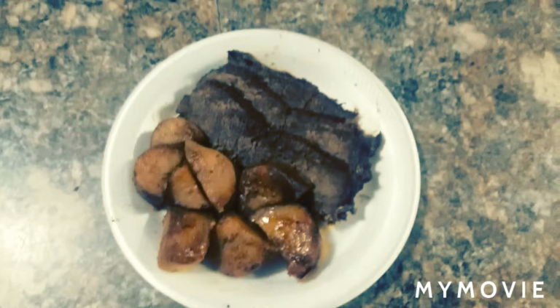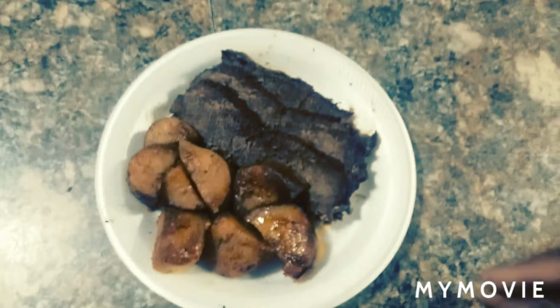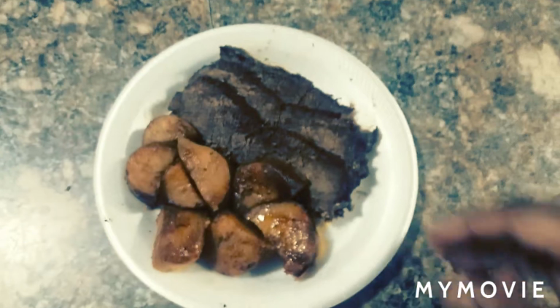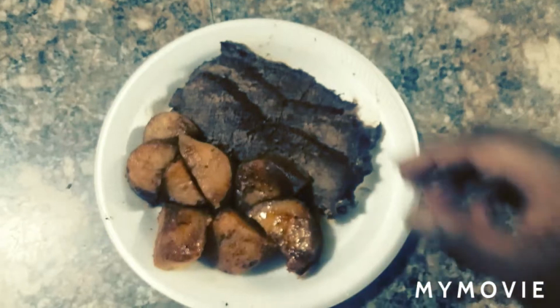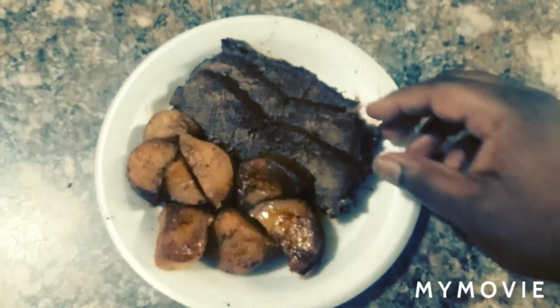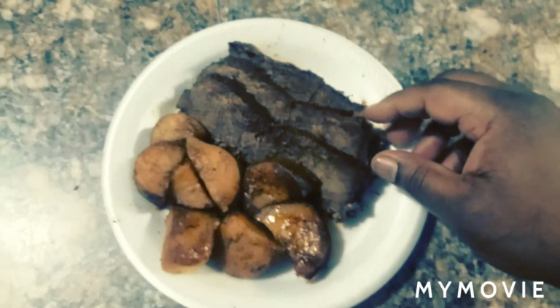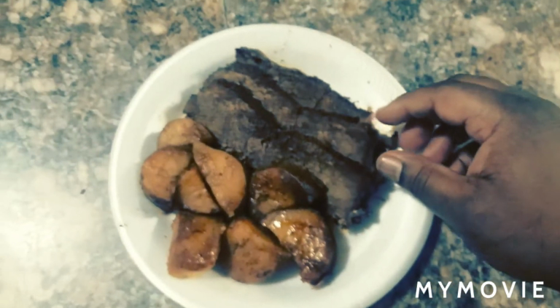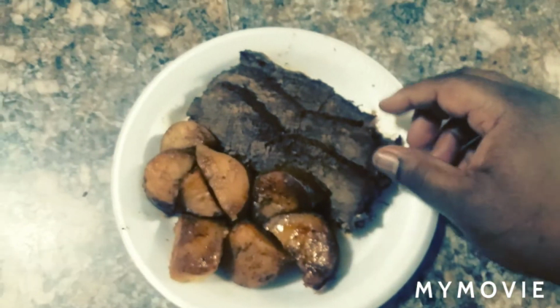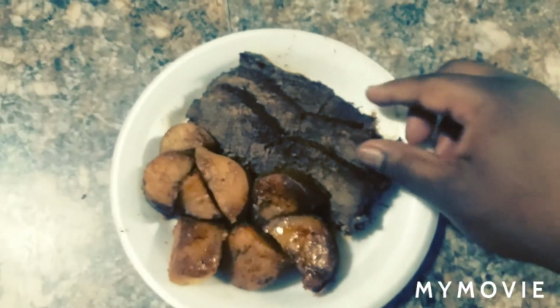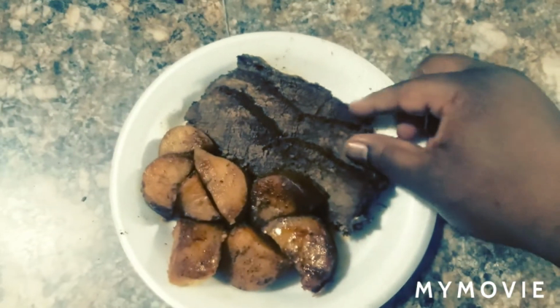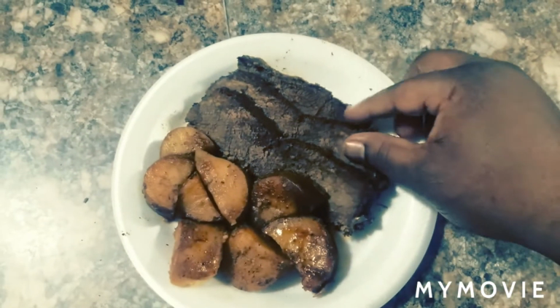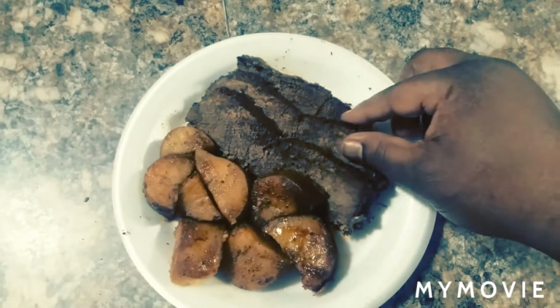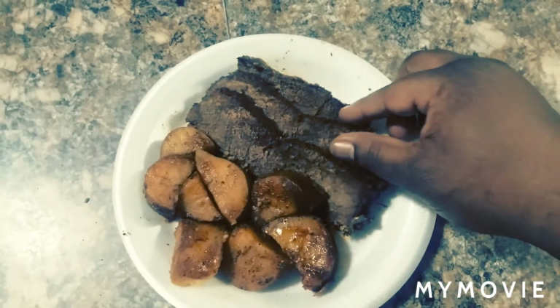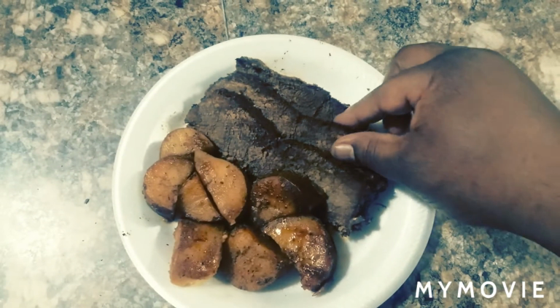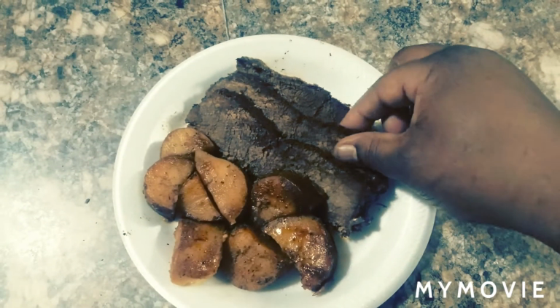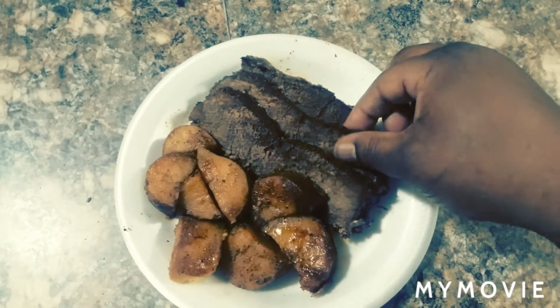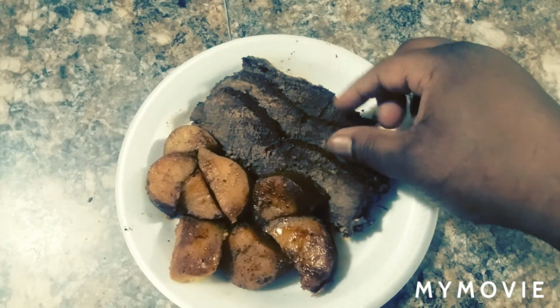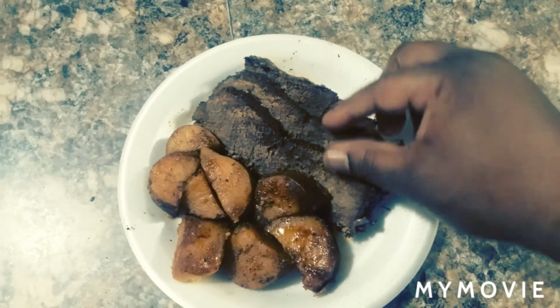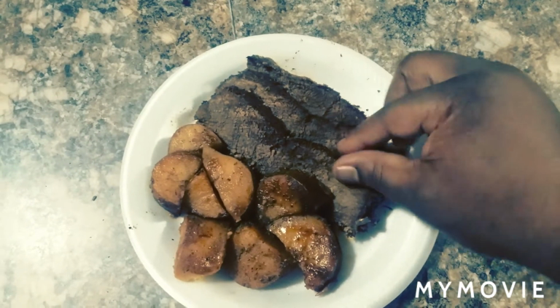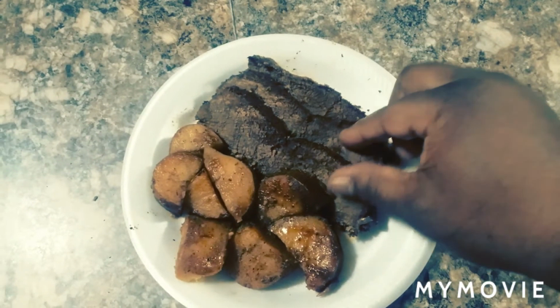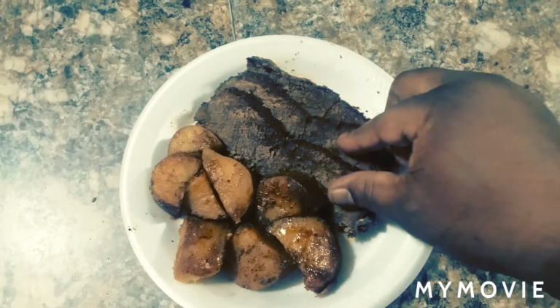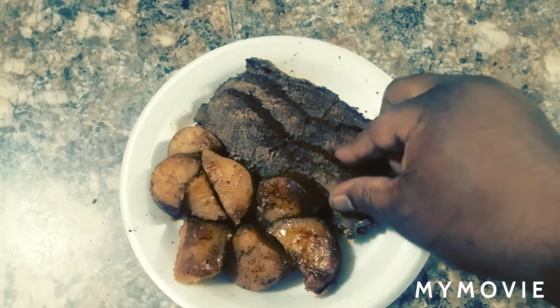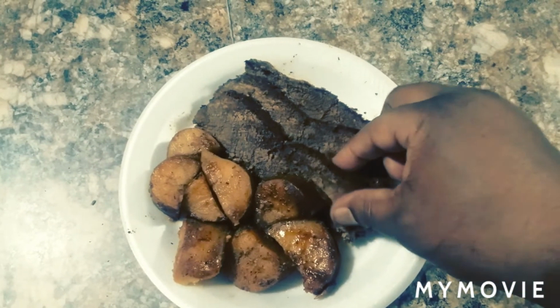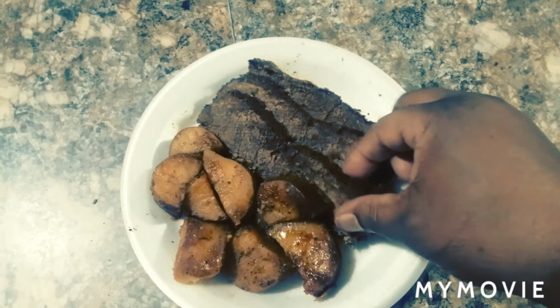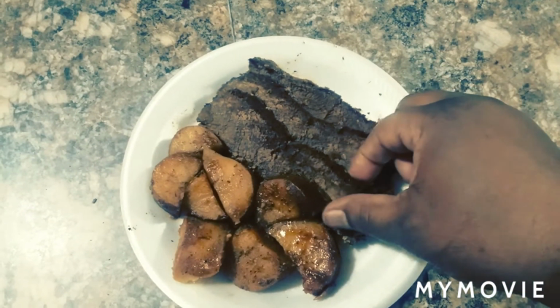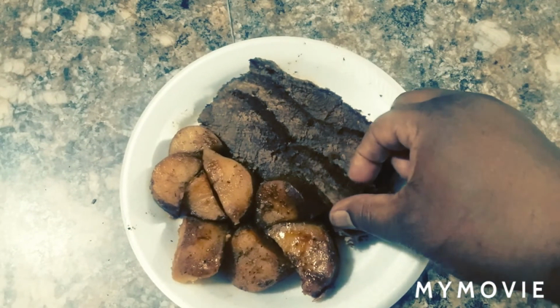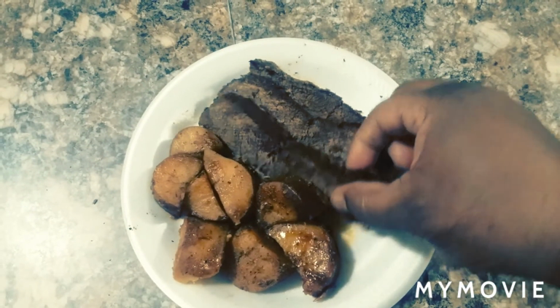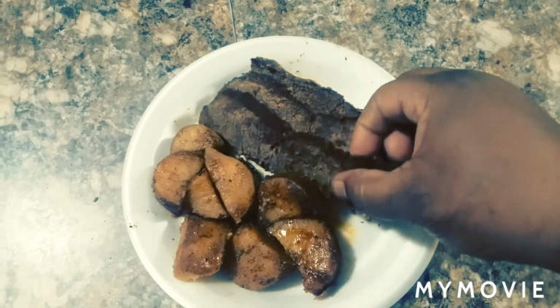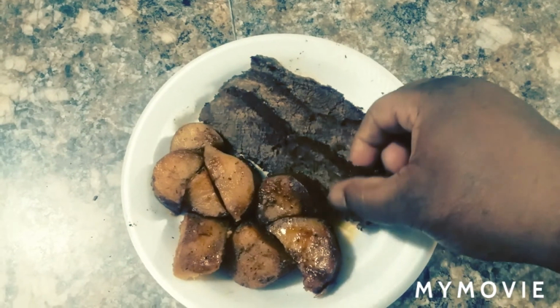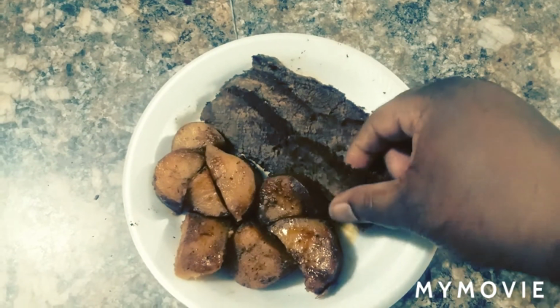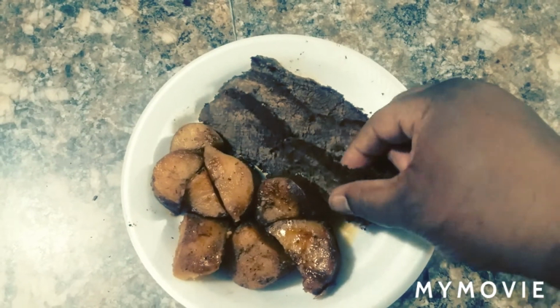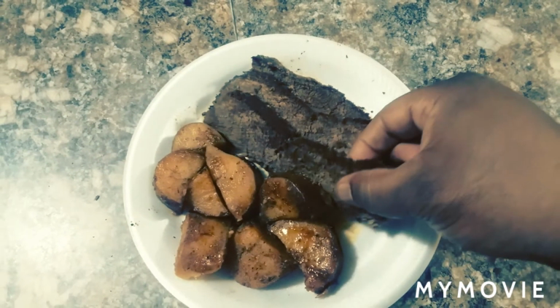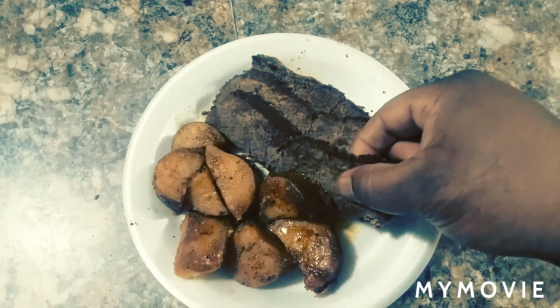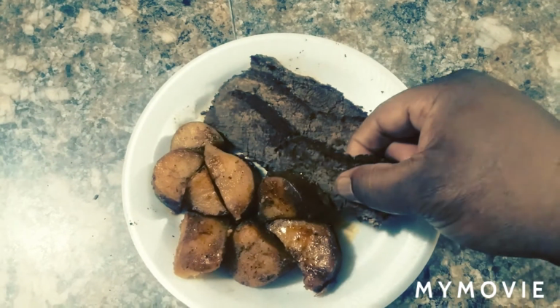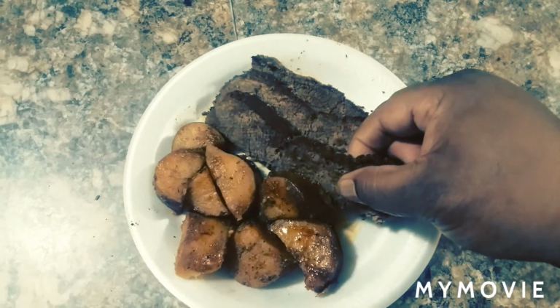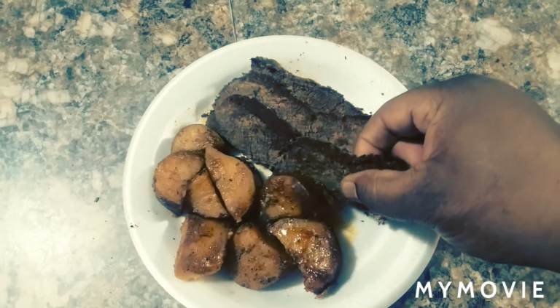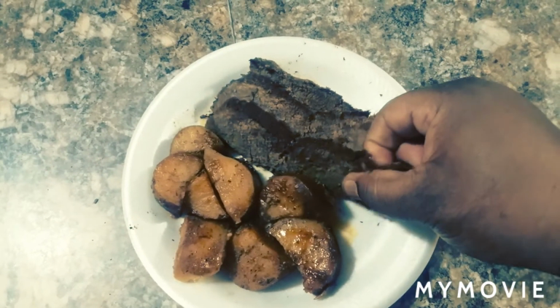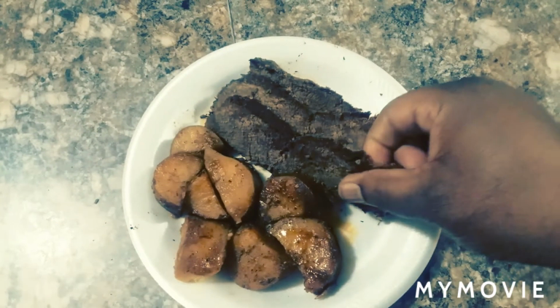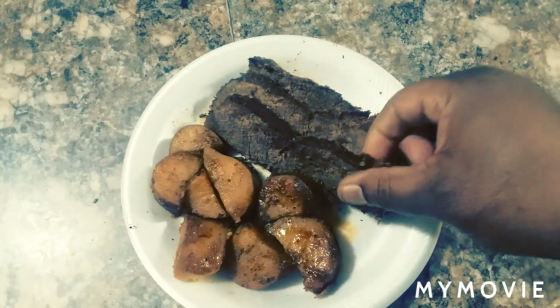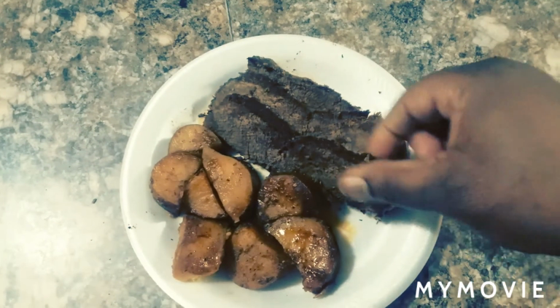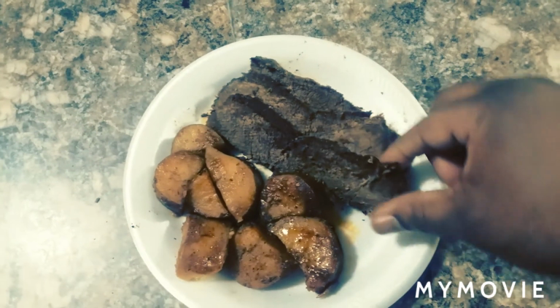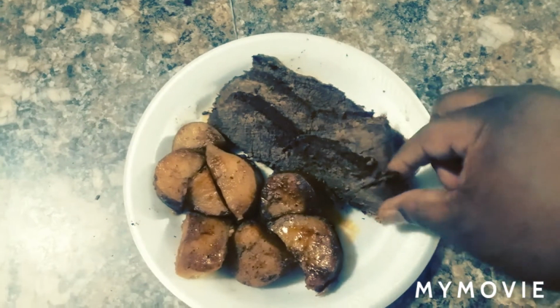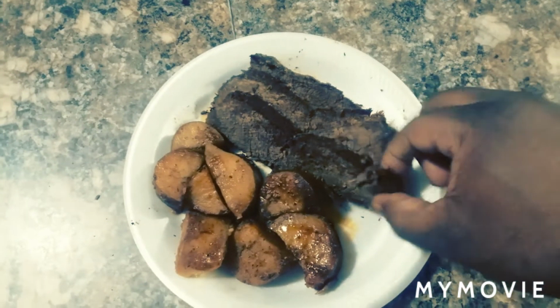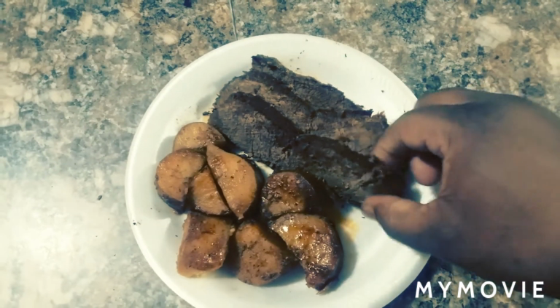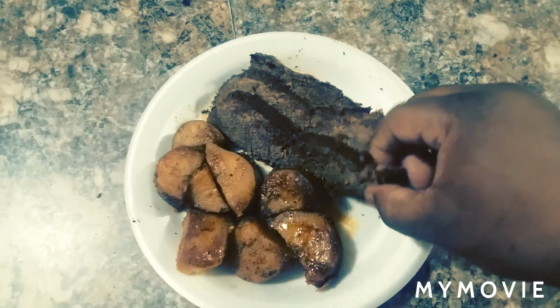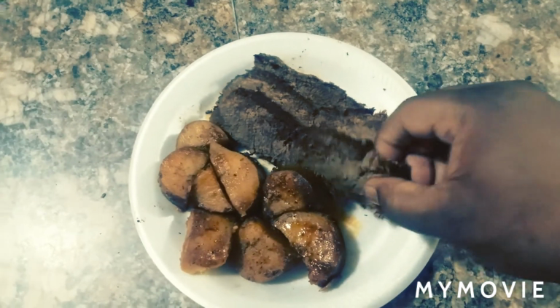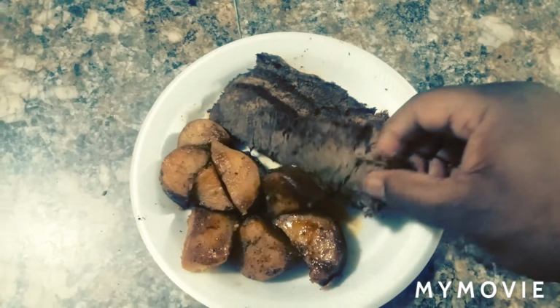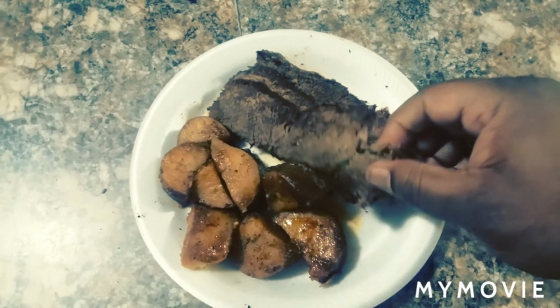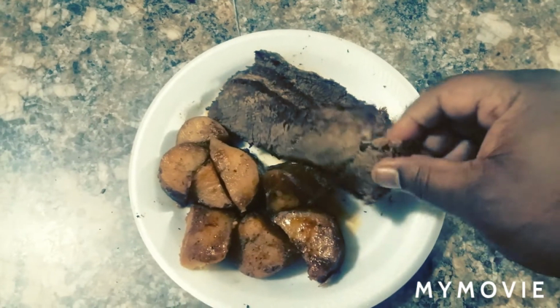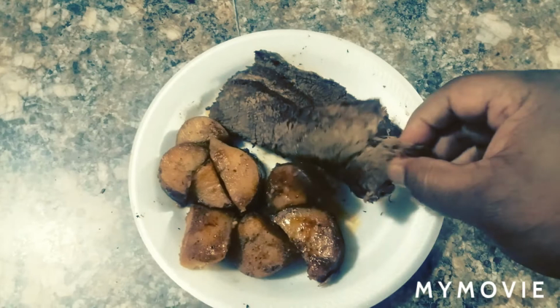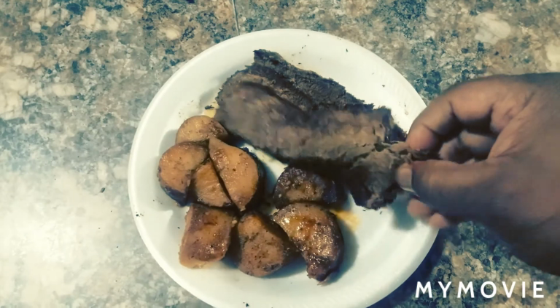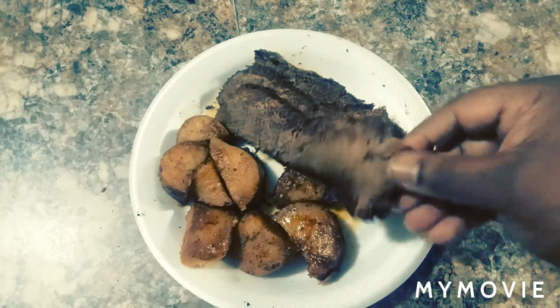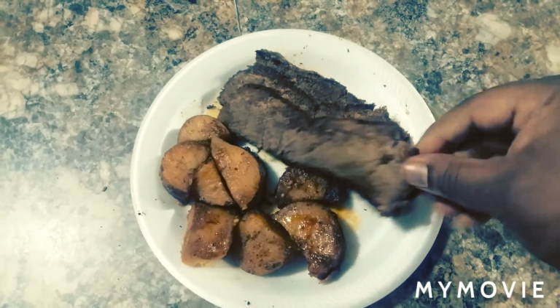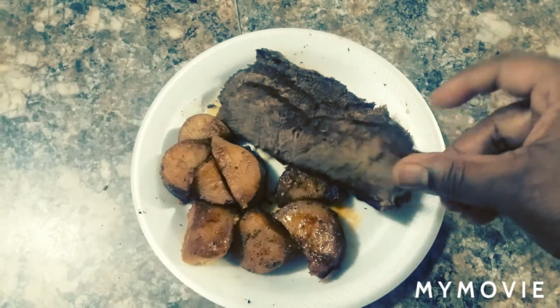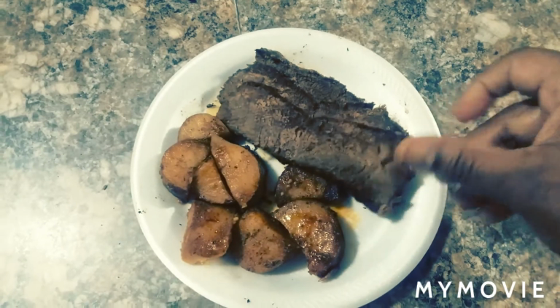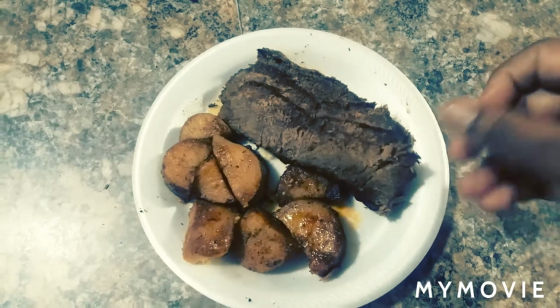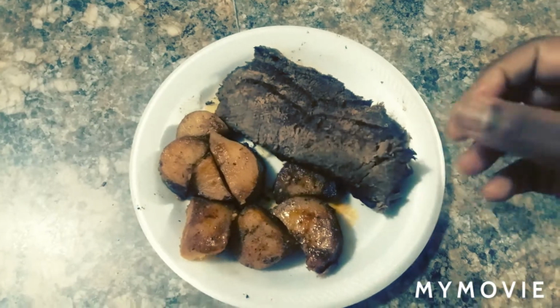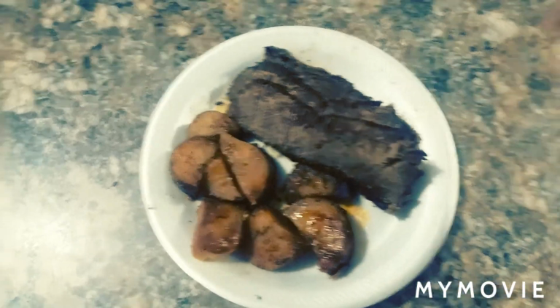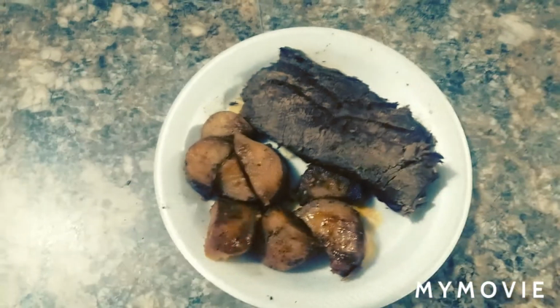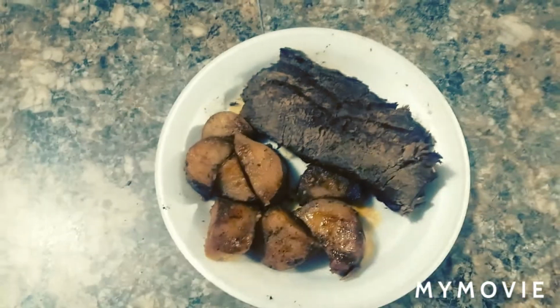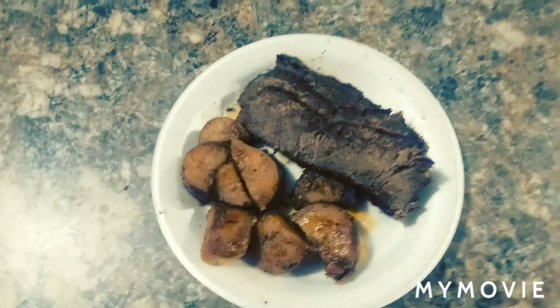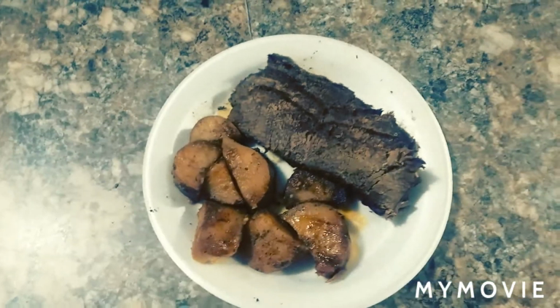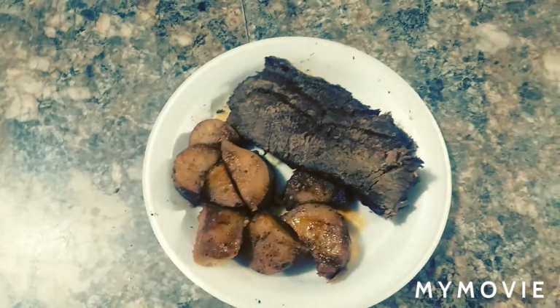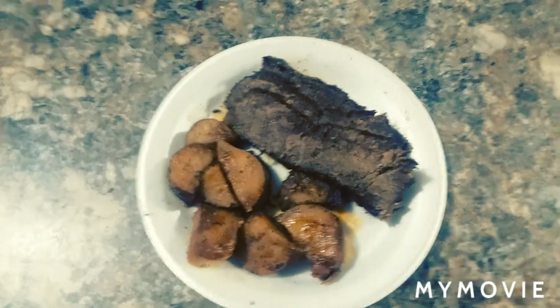Let me show y'all how tender this is — it just pulls apart like that. Ooh, it's hot though.